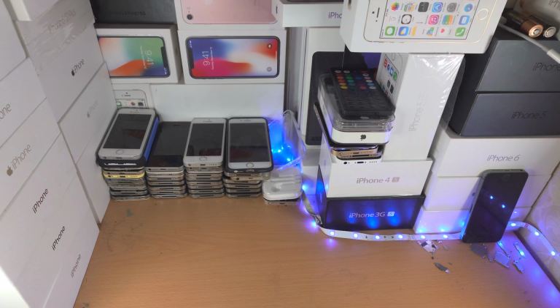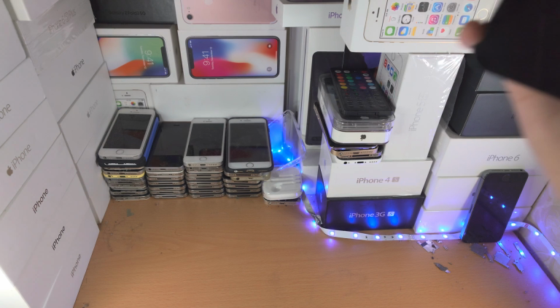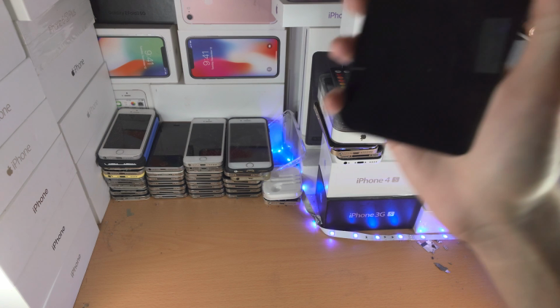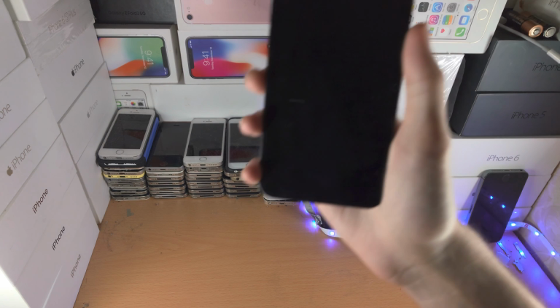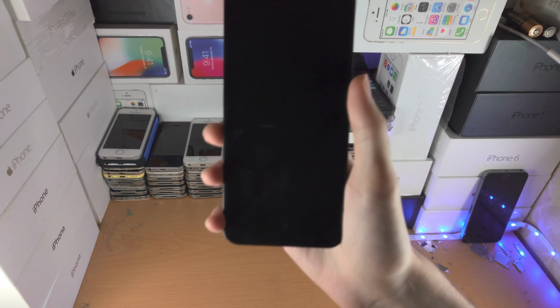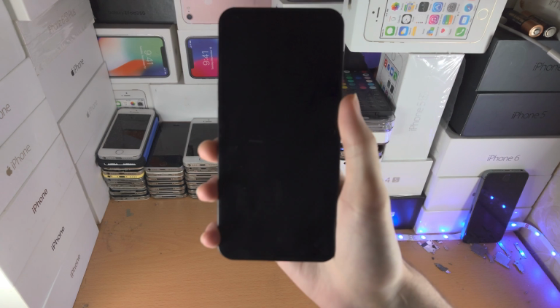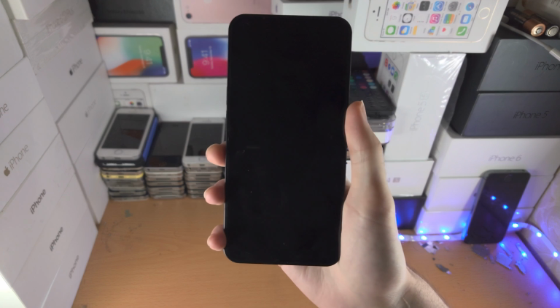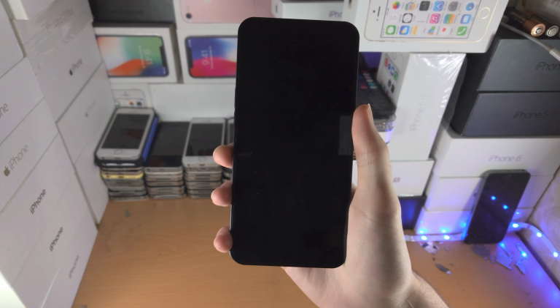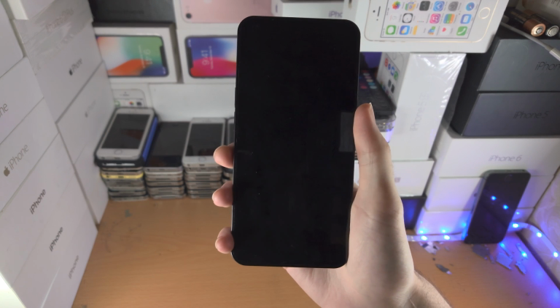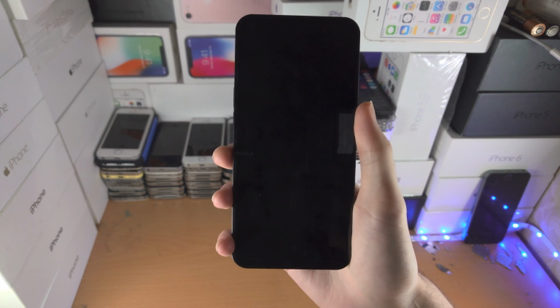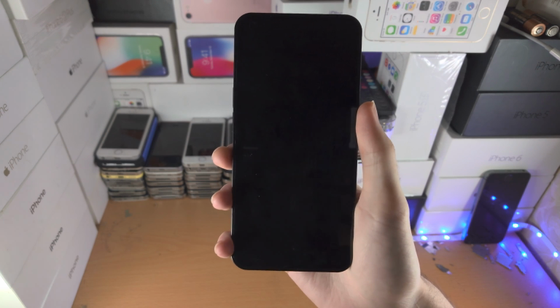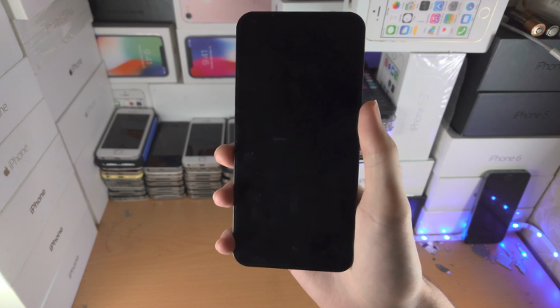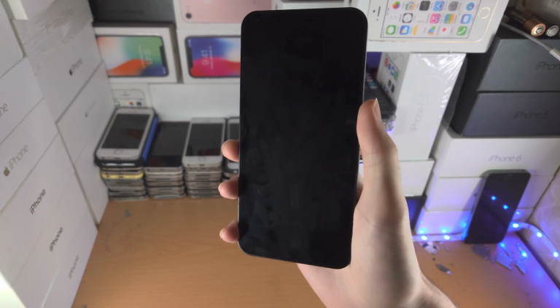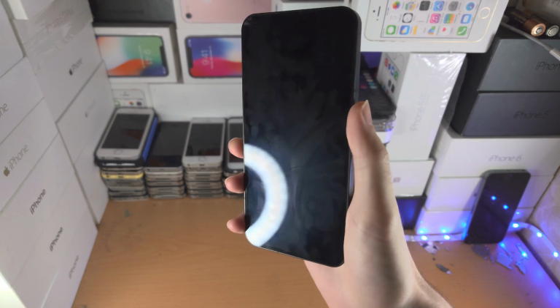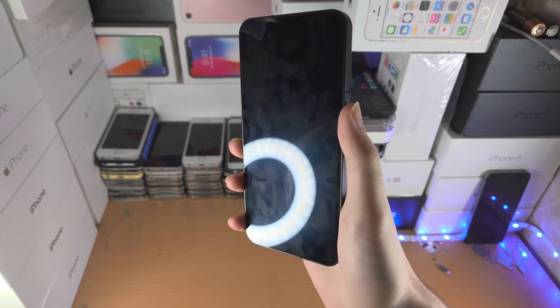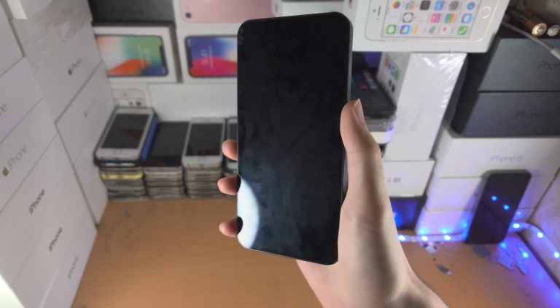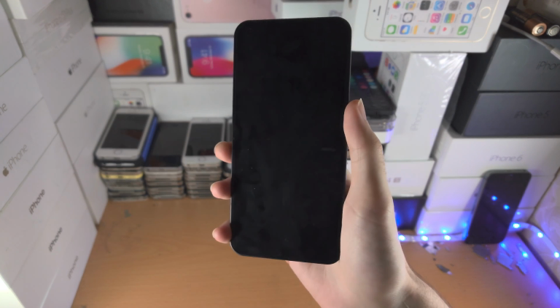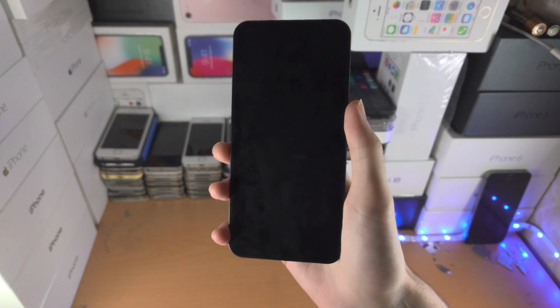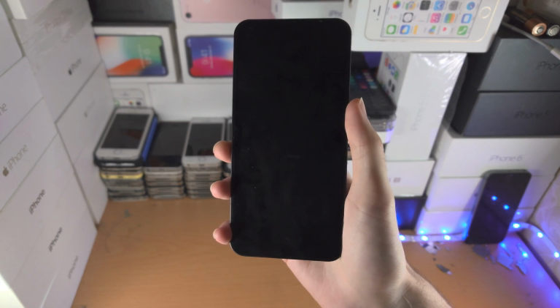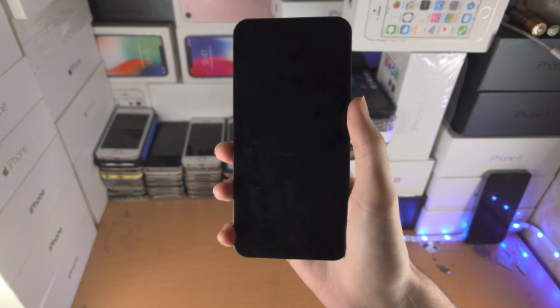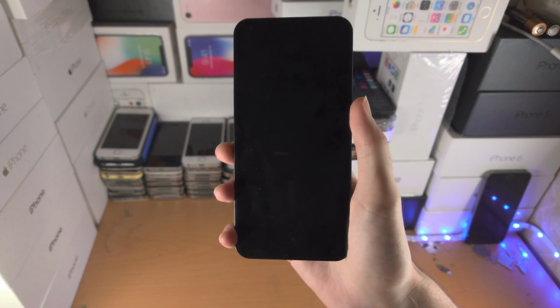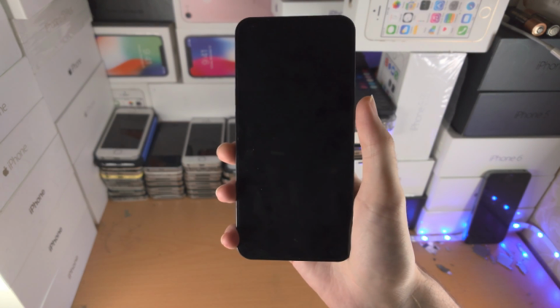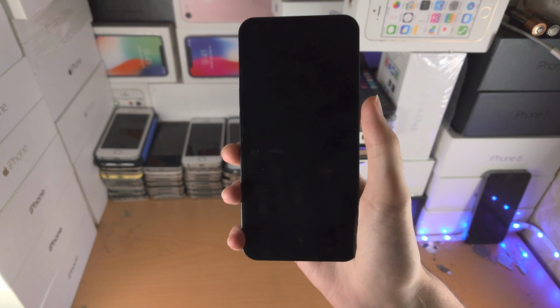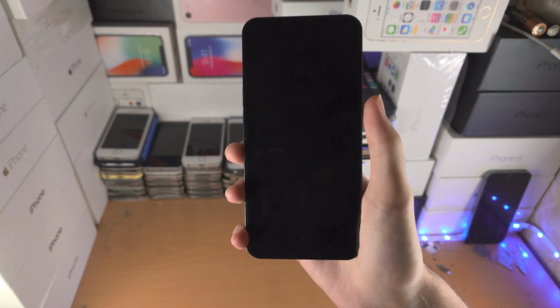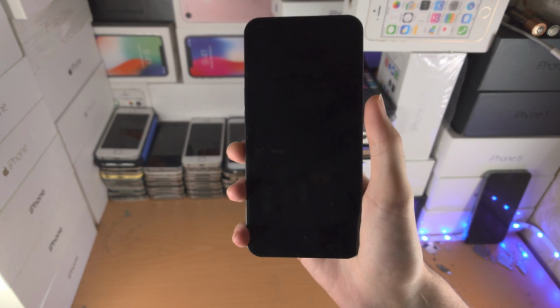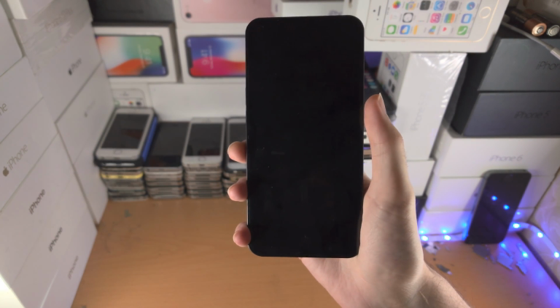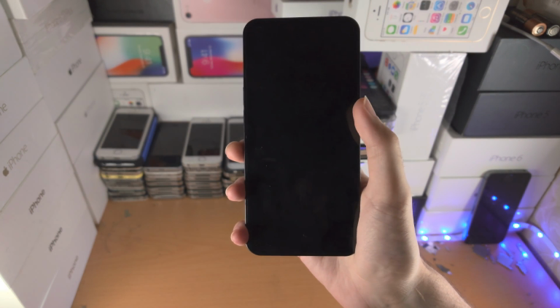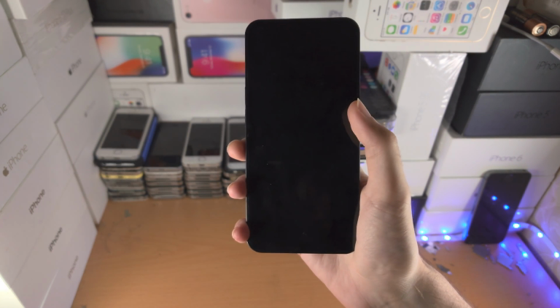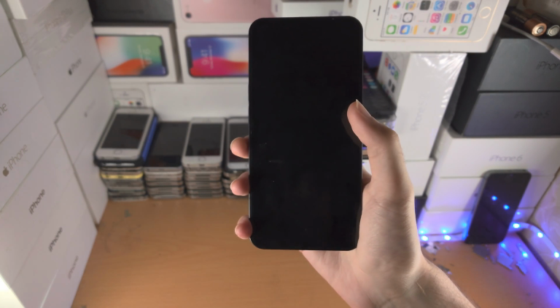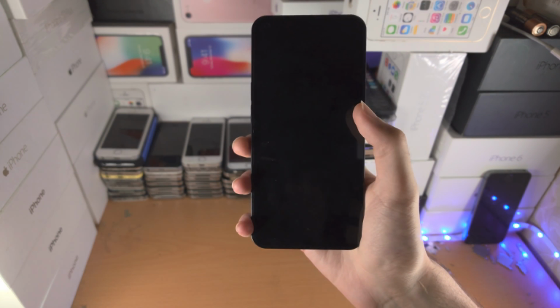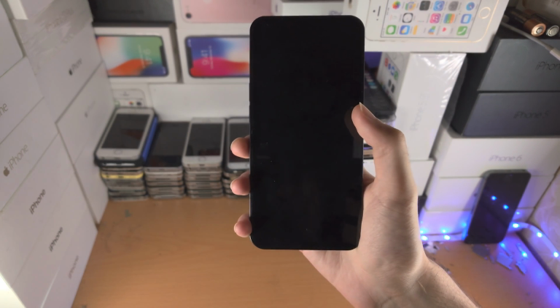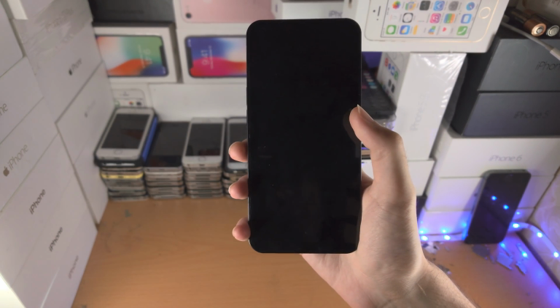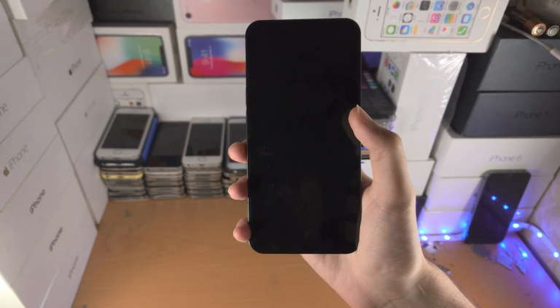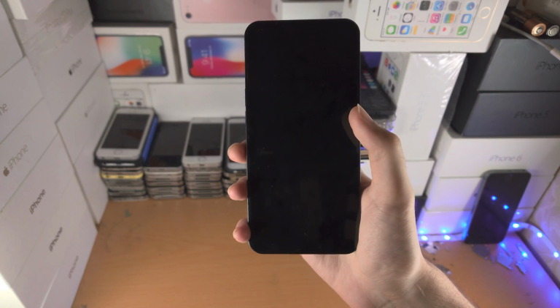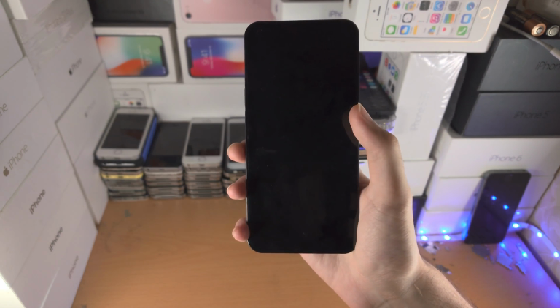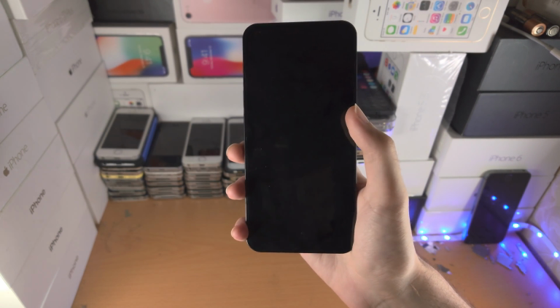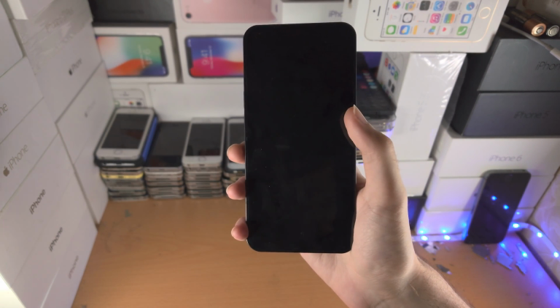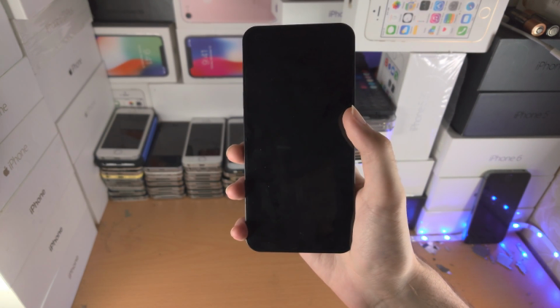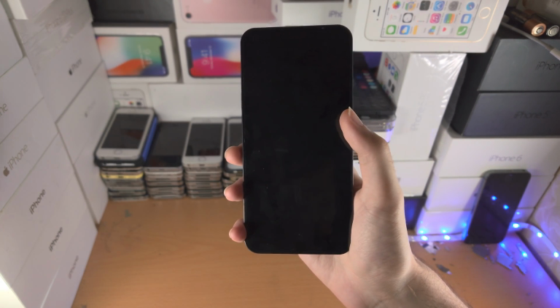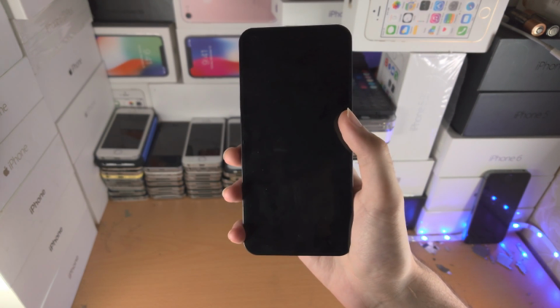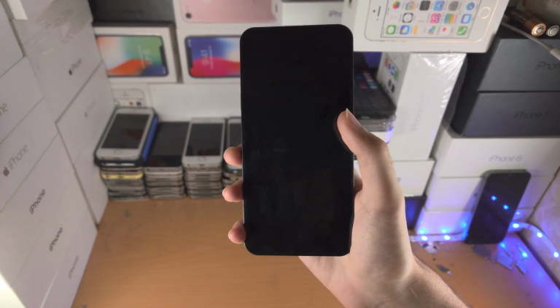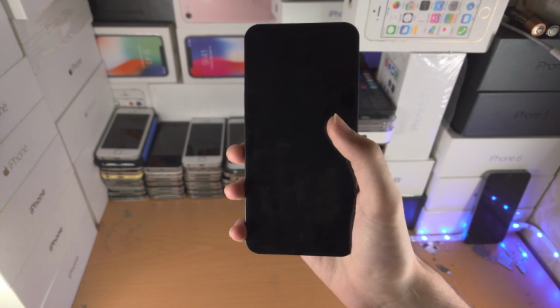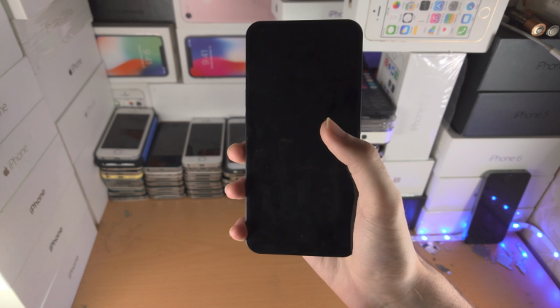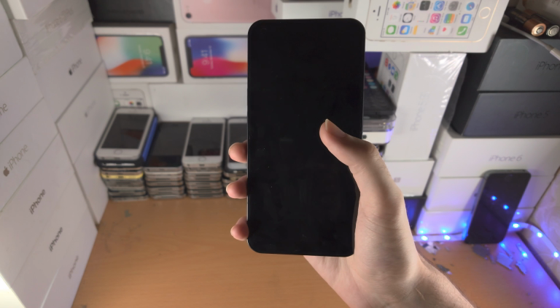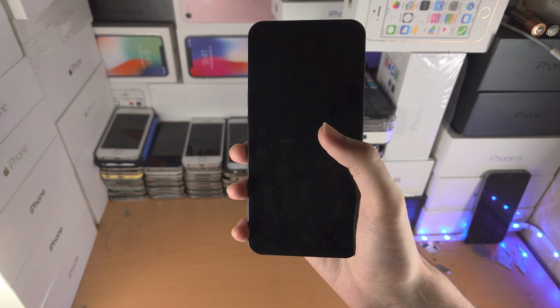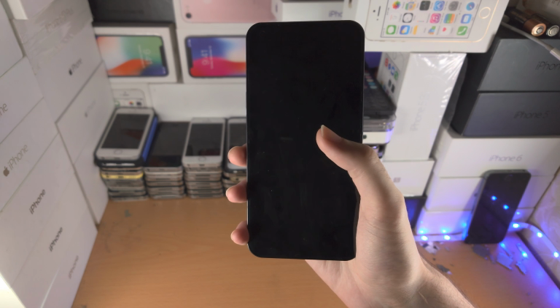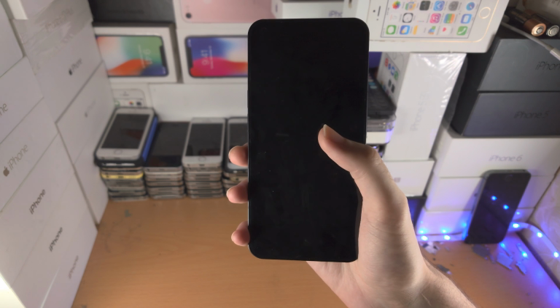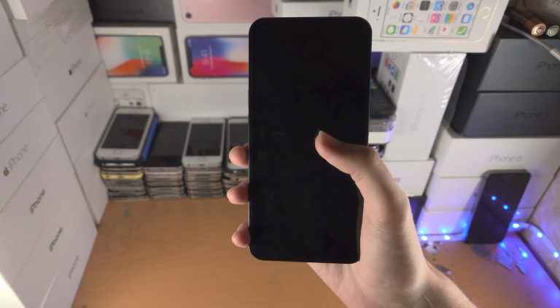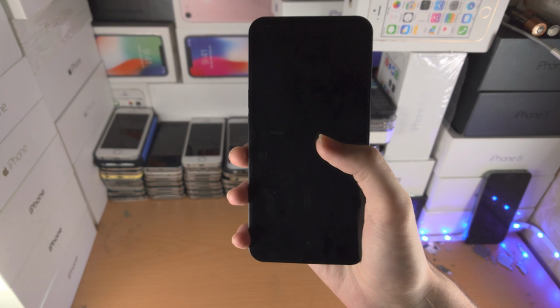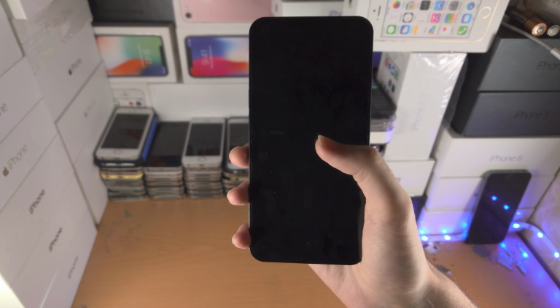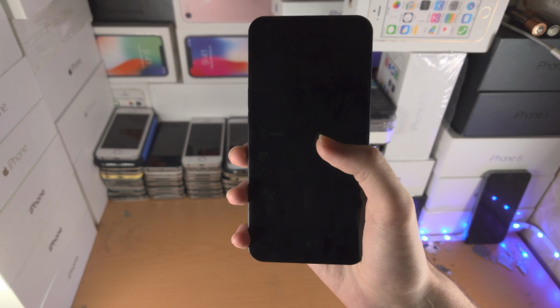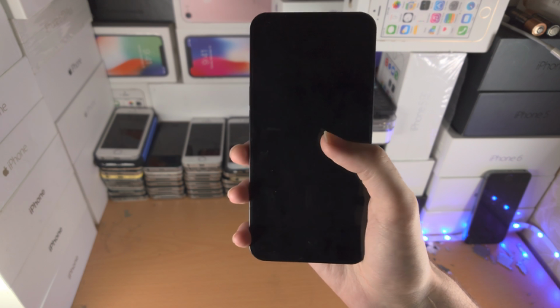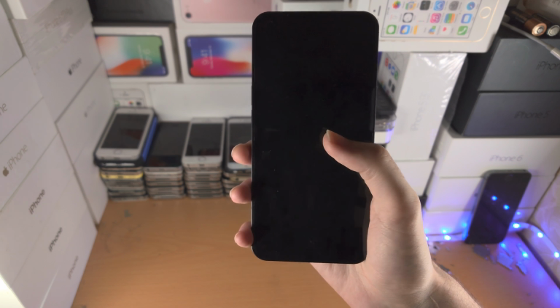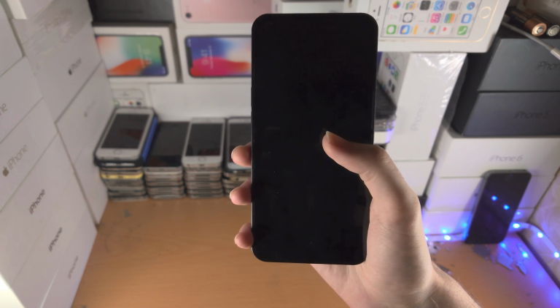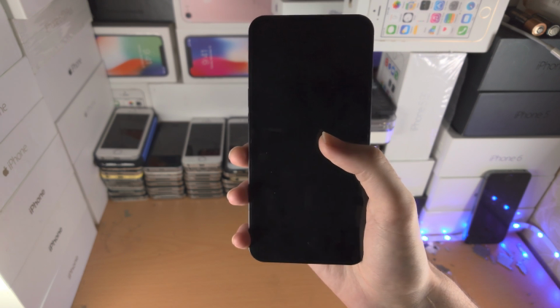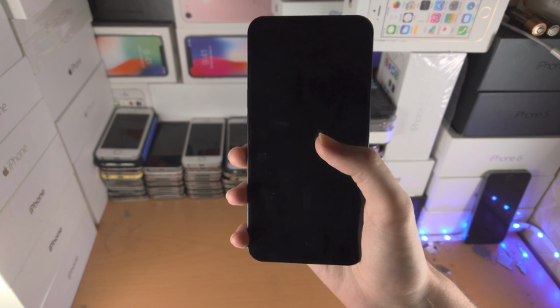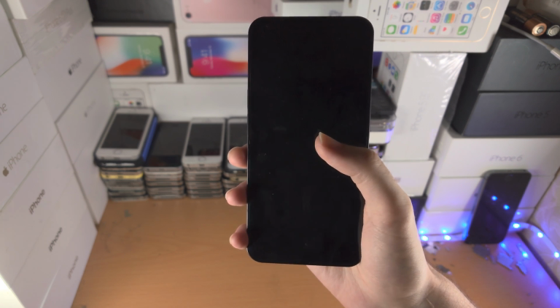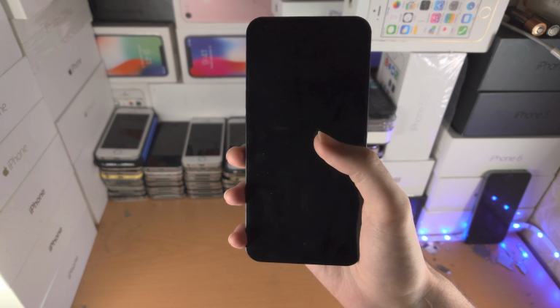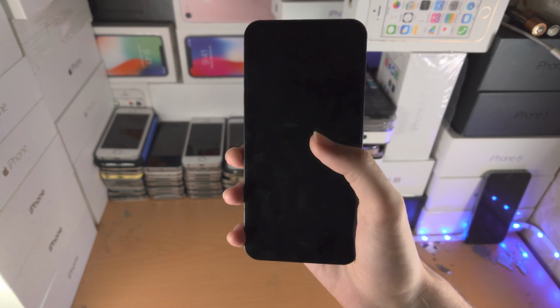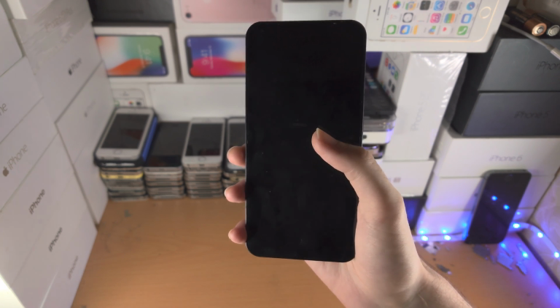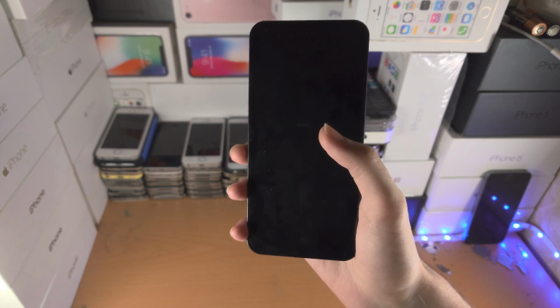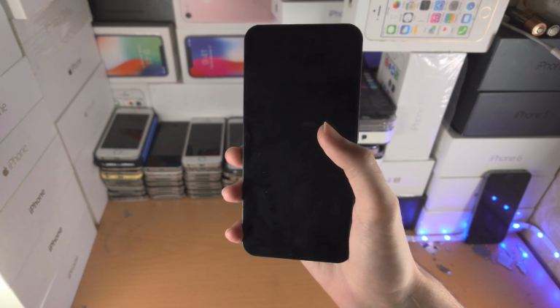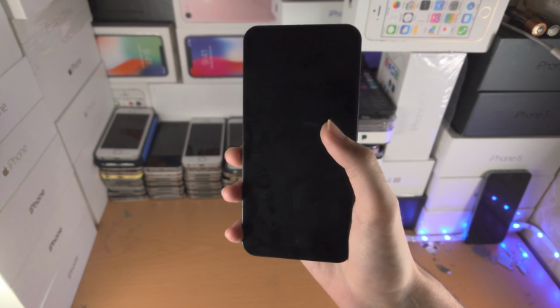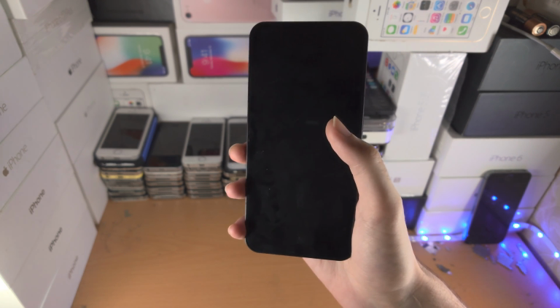Welcome everyone. You may be in a situation where your Nothing Phone is showing literally nothing — you have a black screen. How do we fix it?